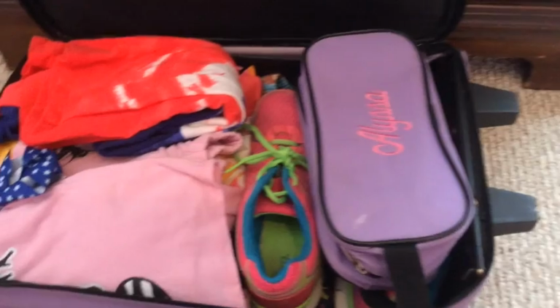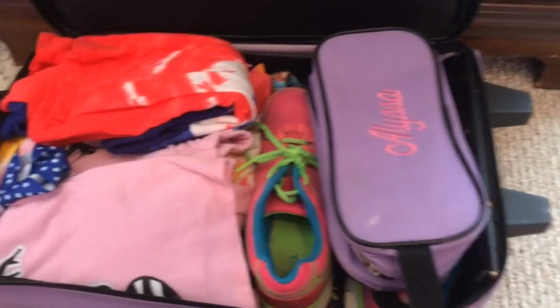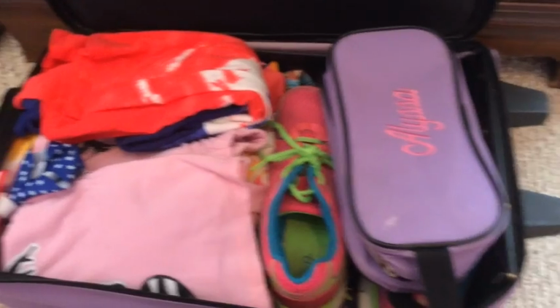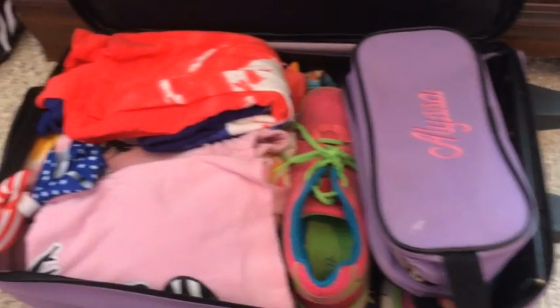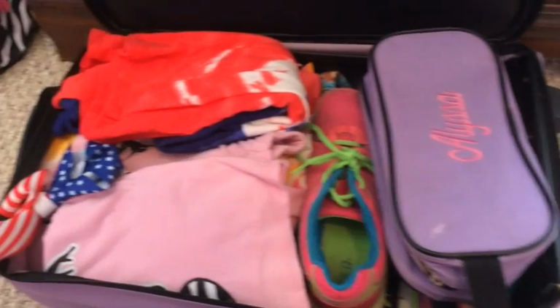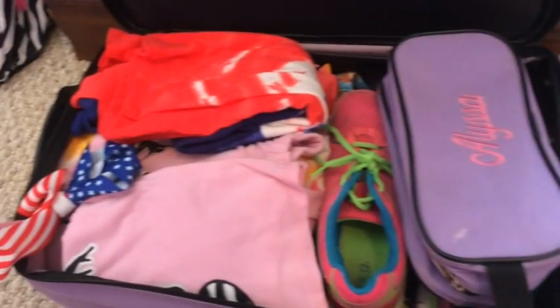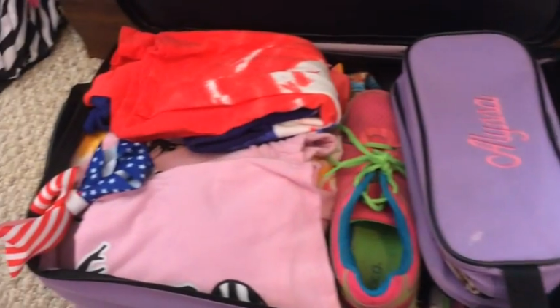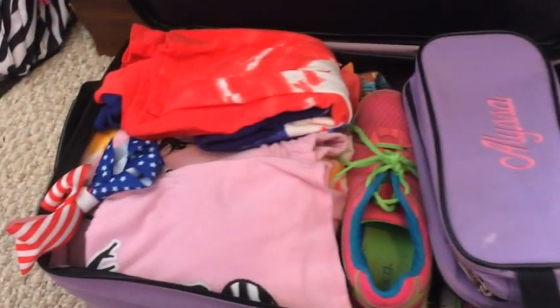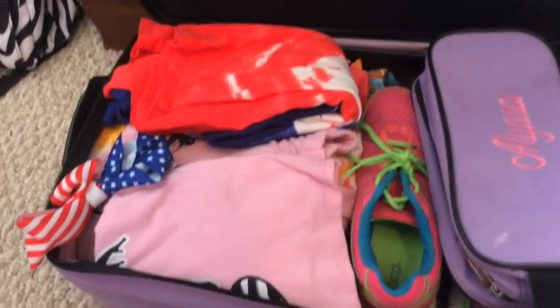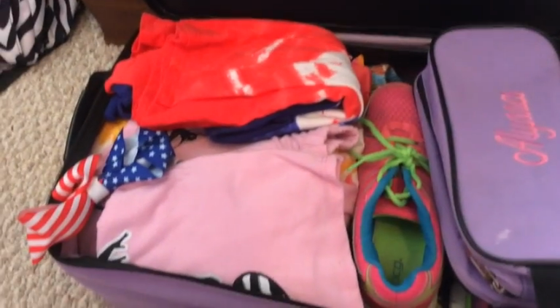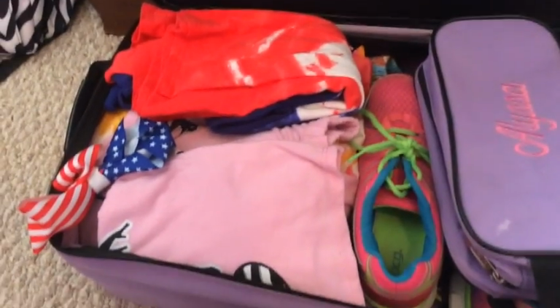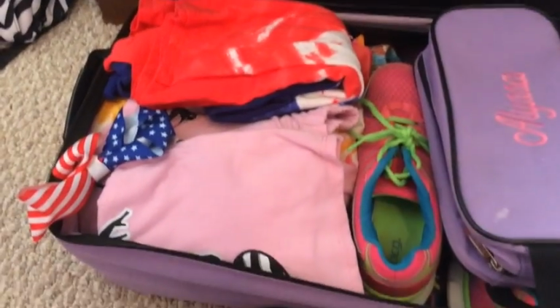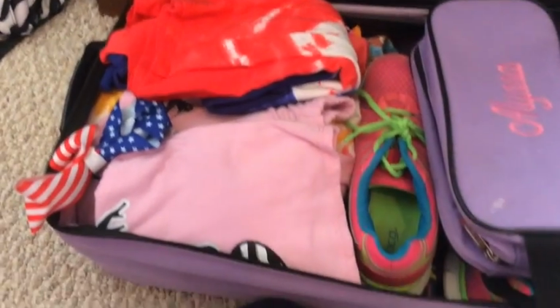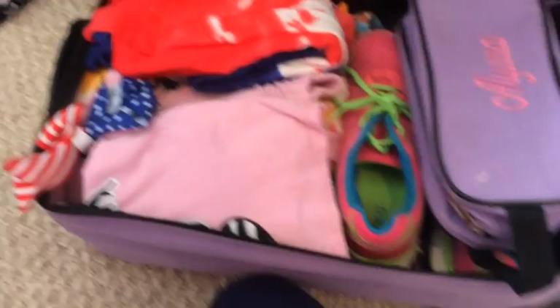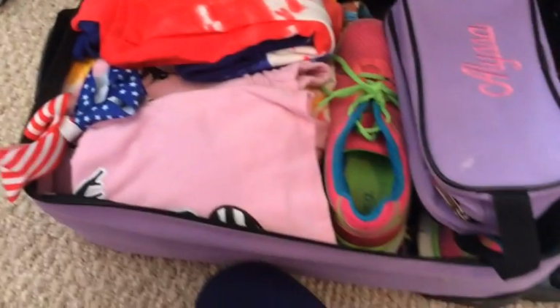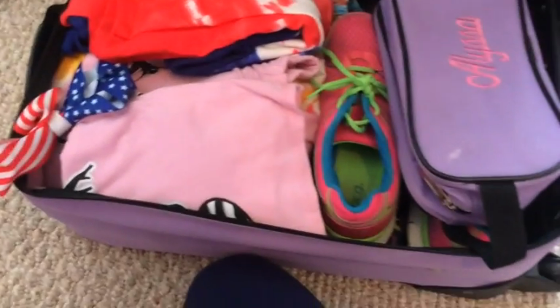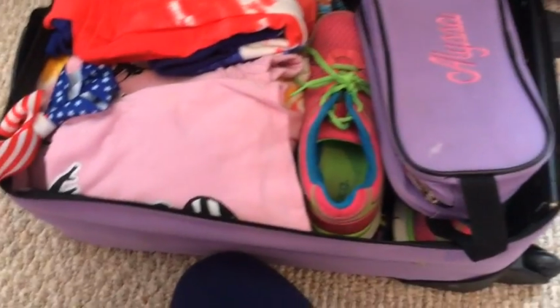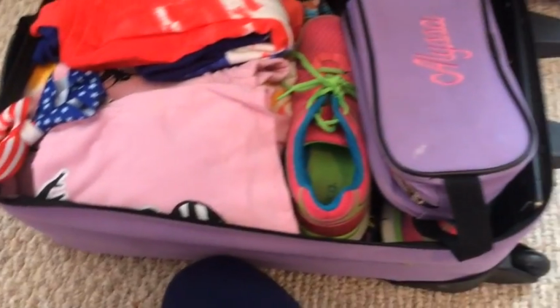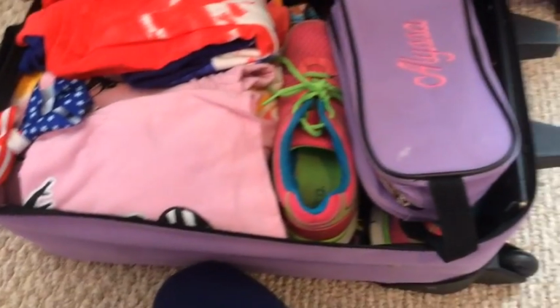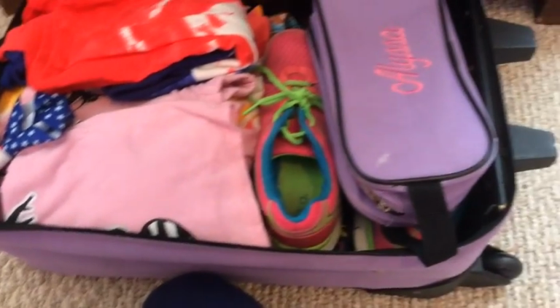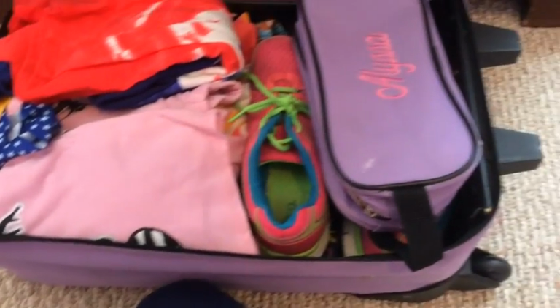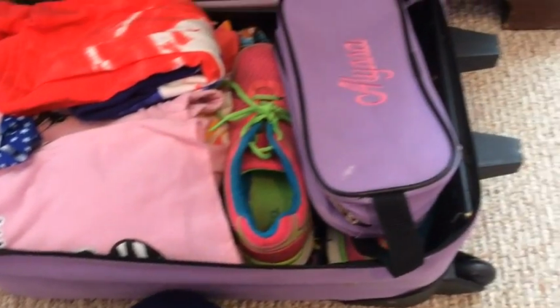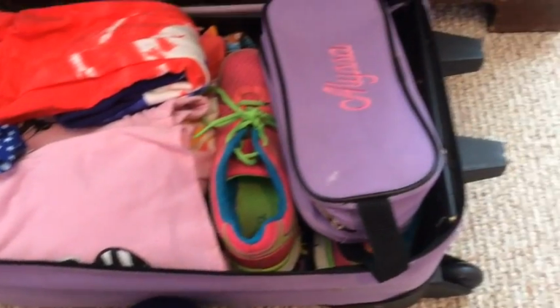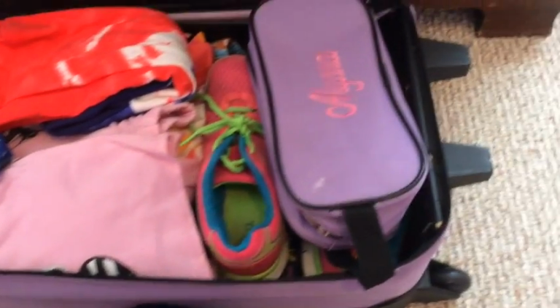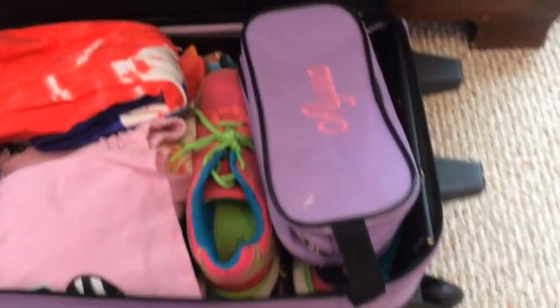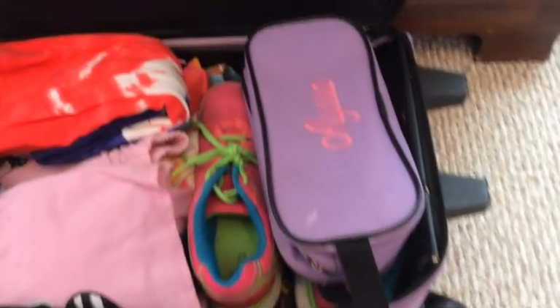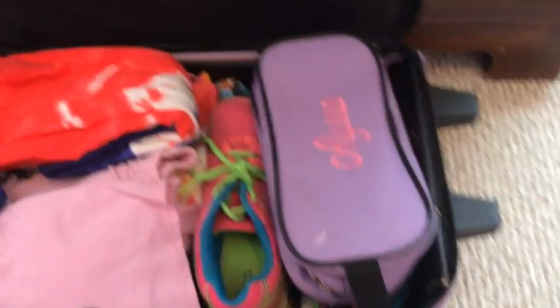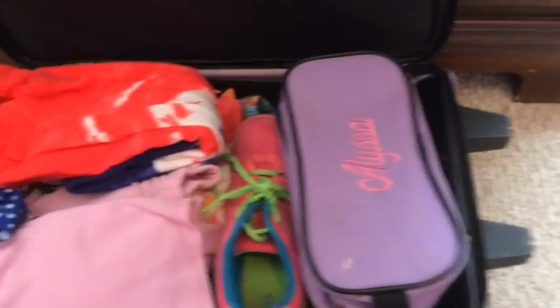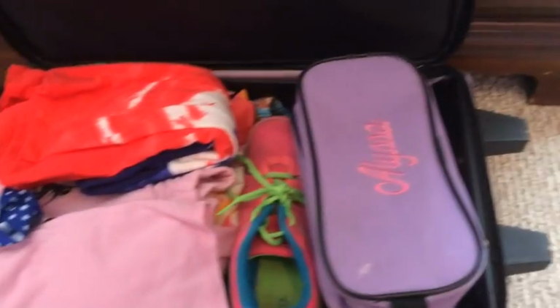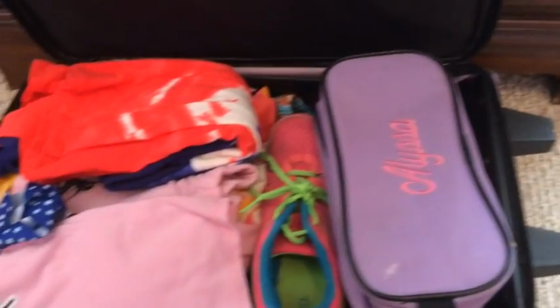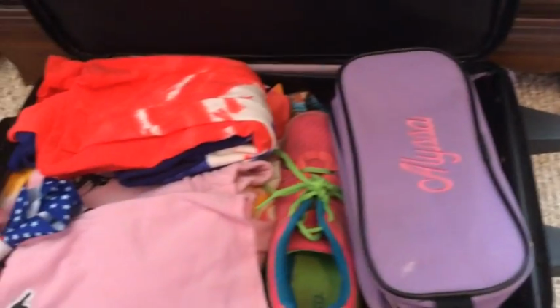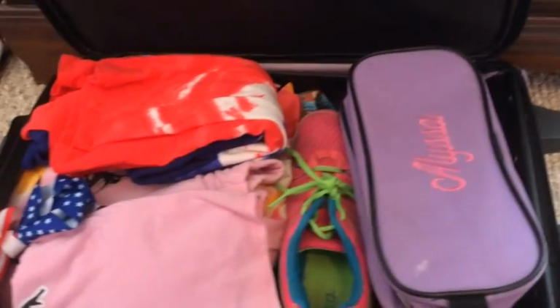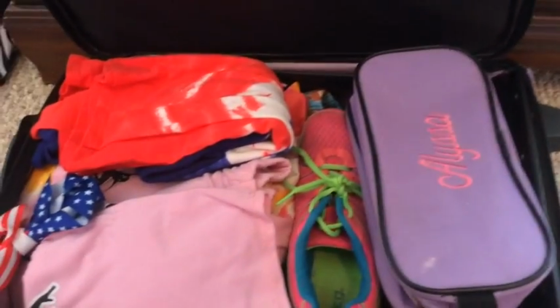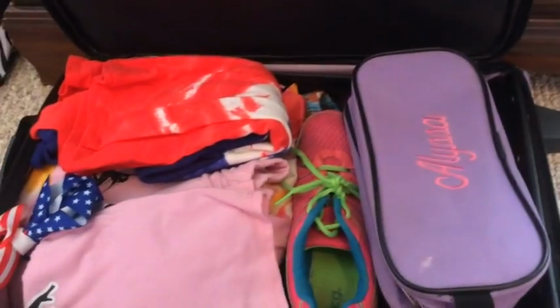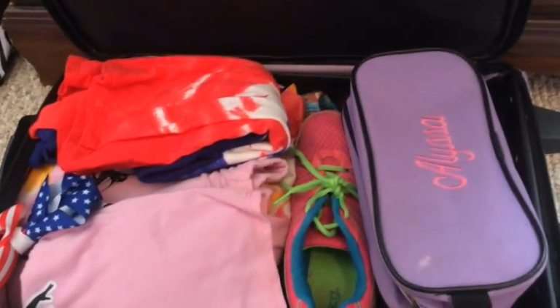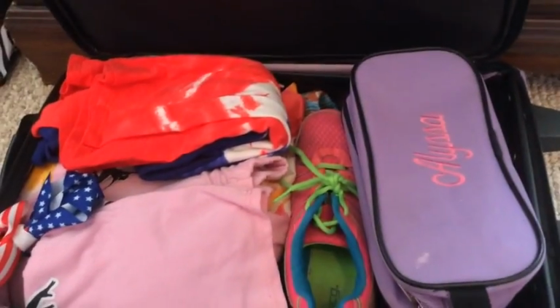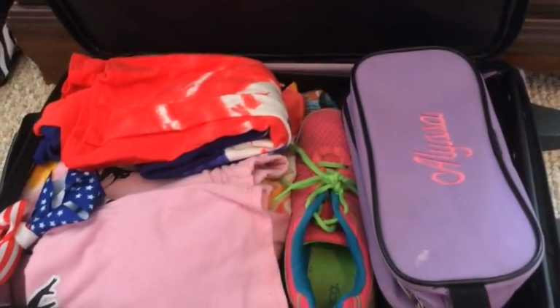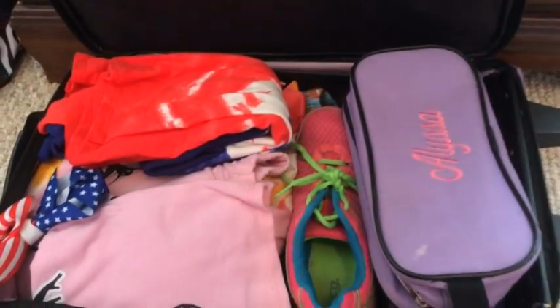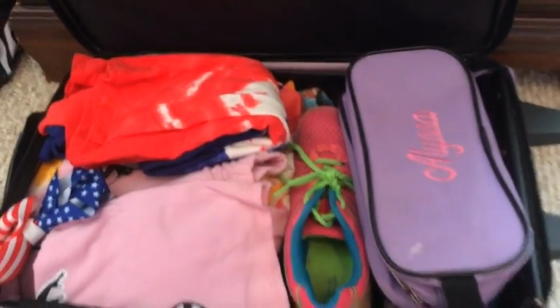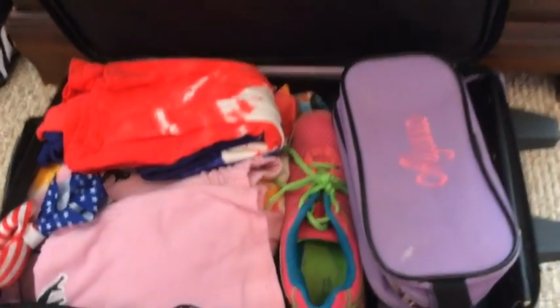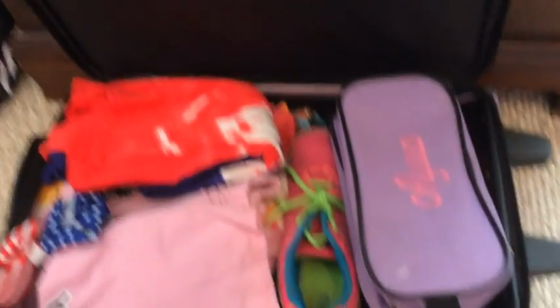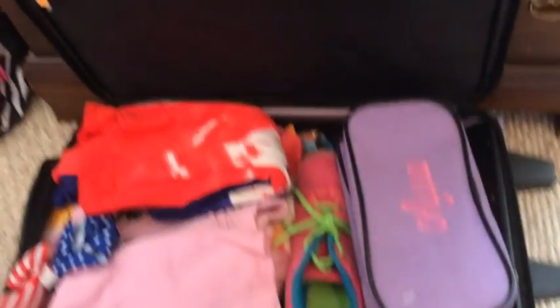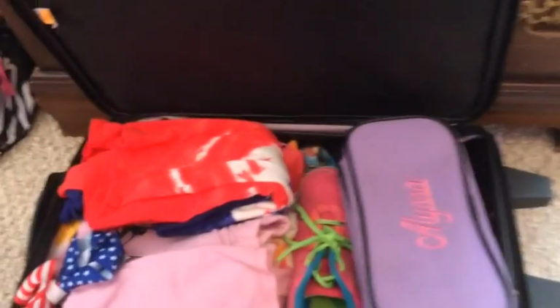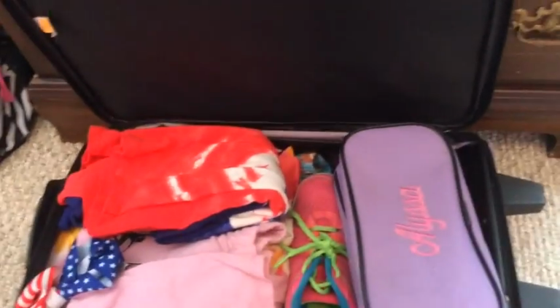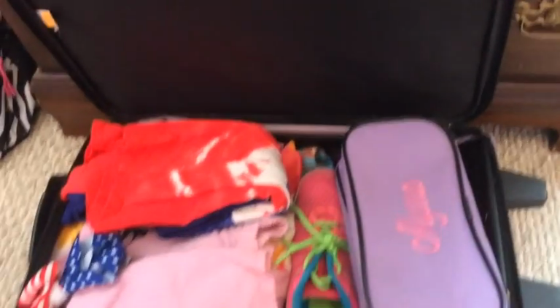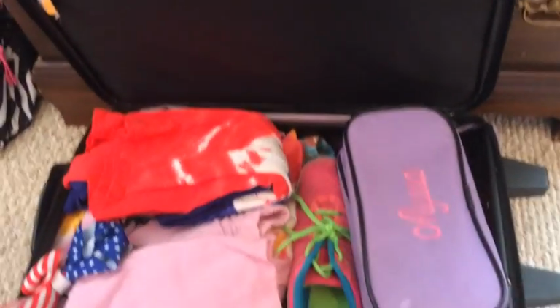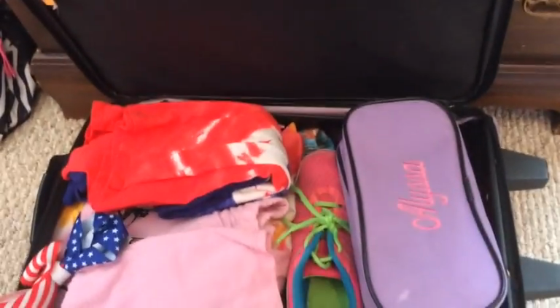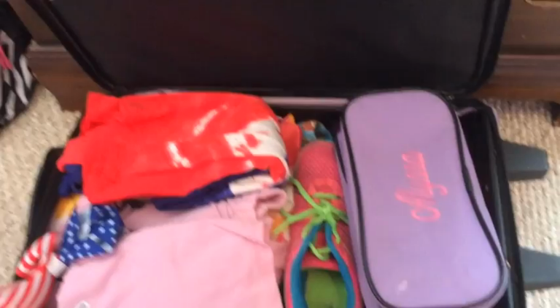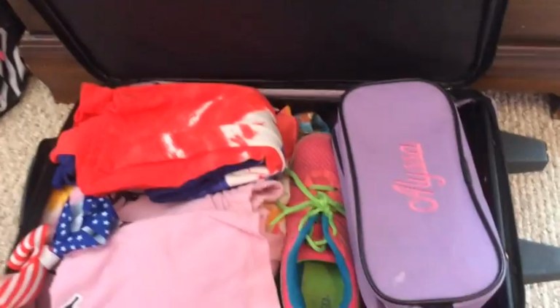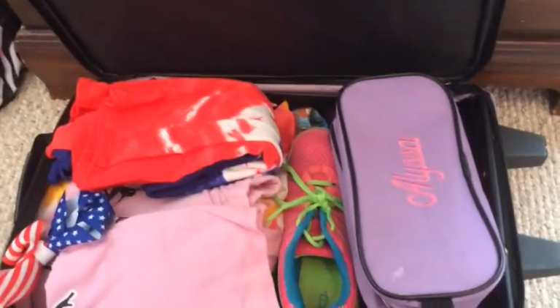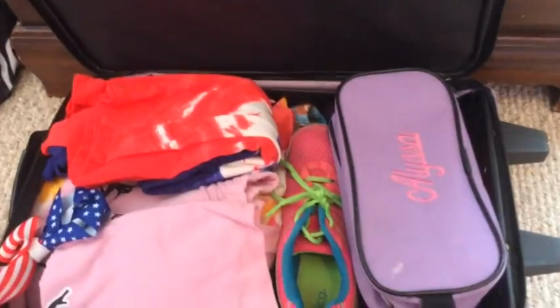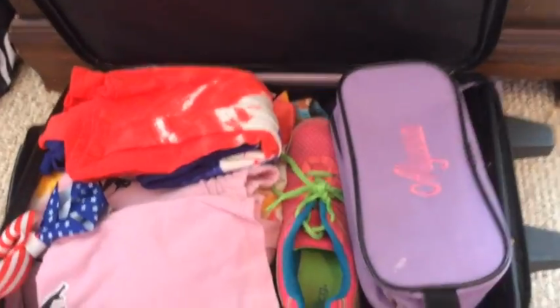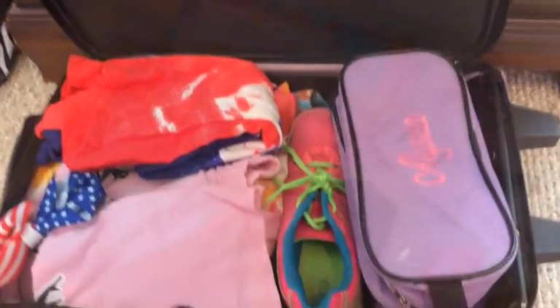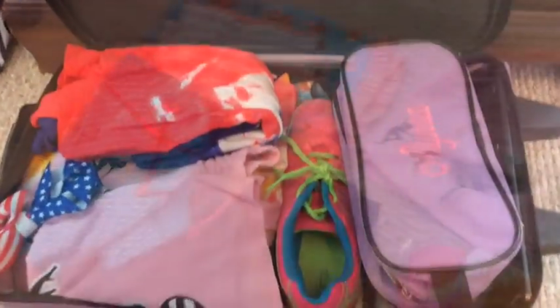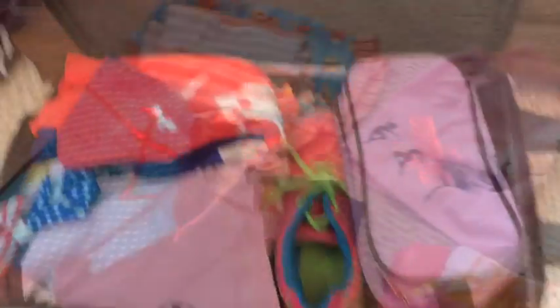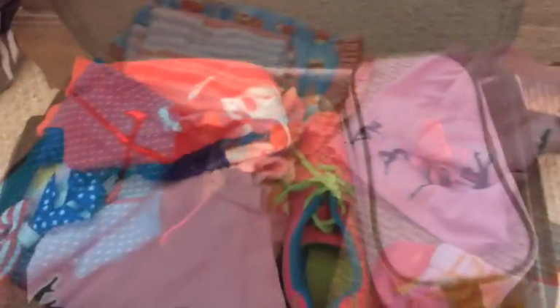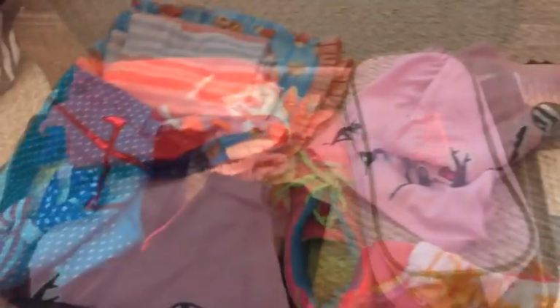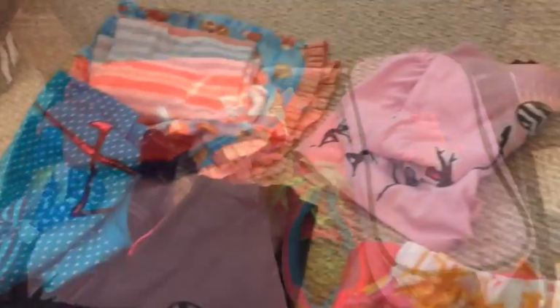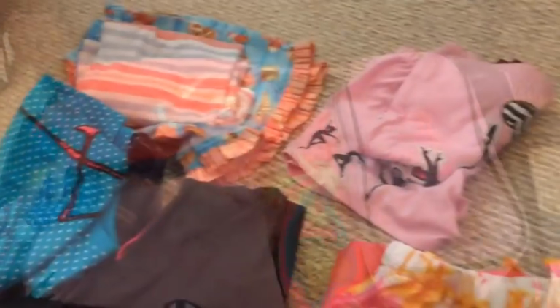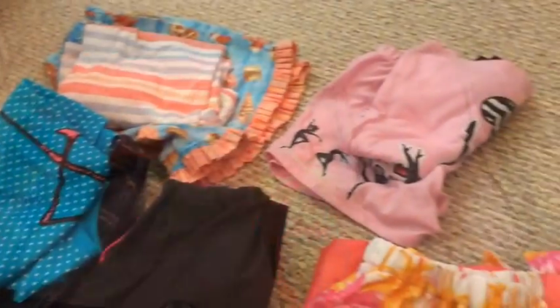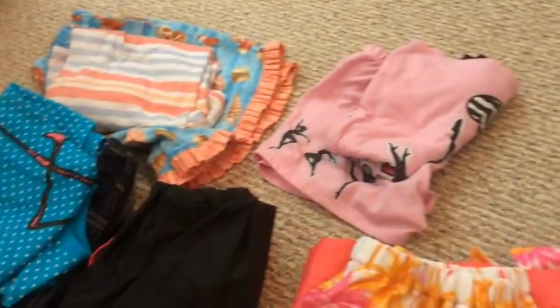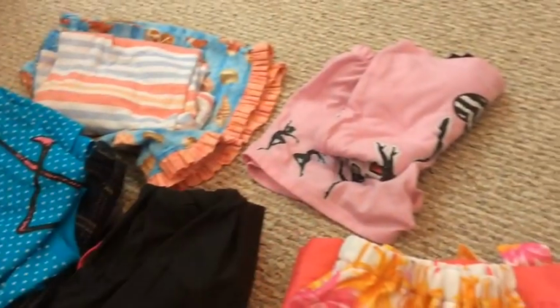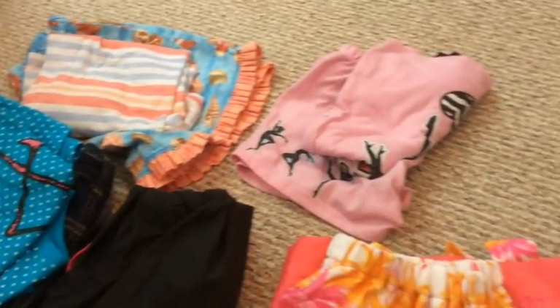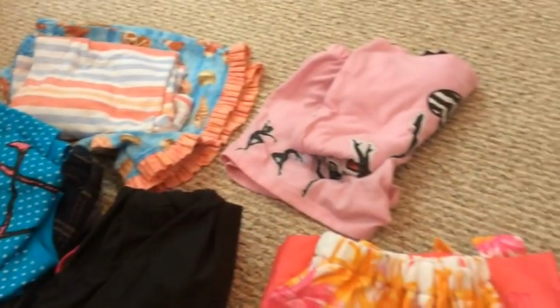Hi guys and welcome back to my channel. Today I'm going to be showing you how to pack like a pro.